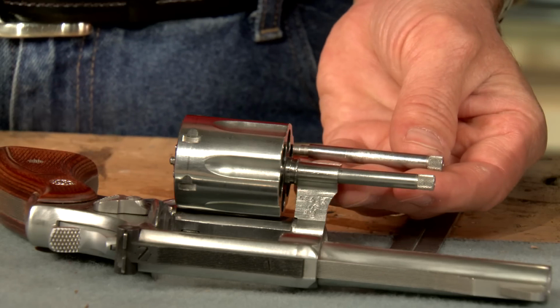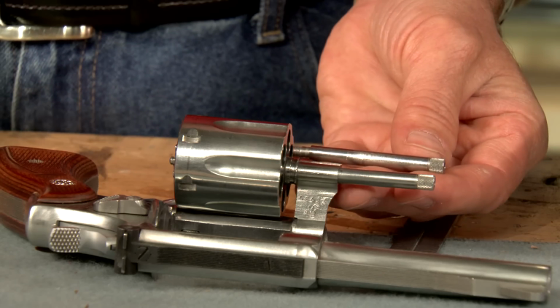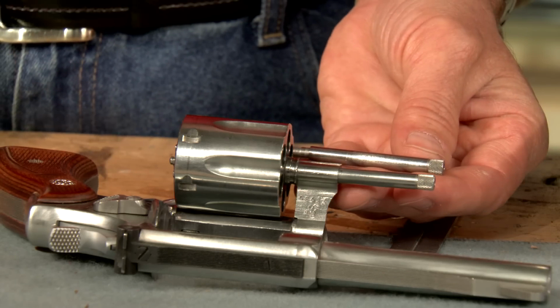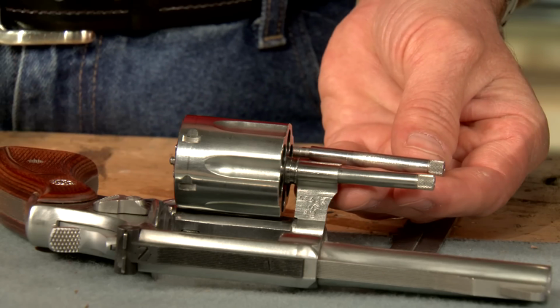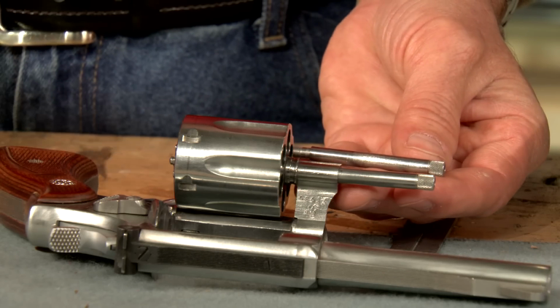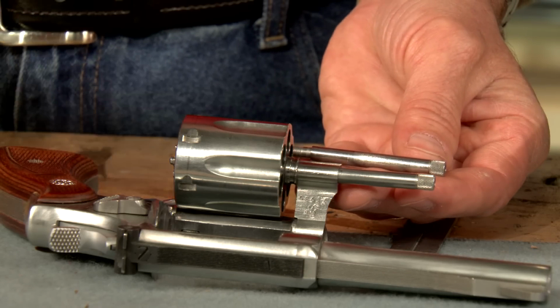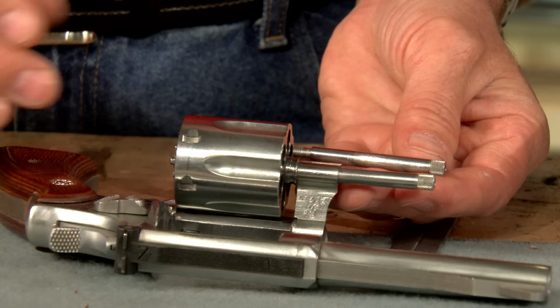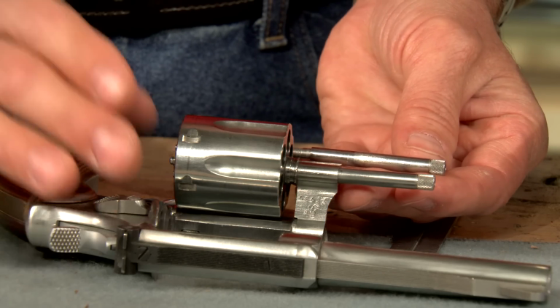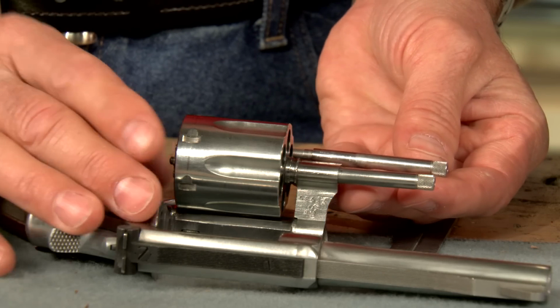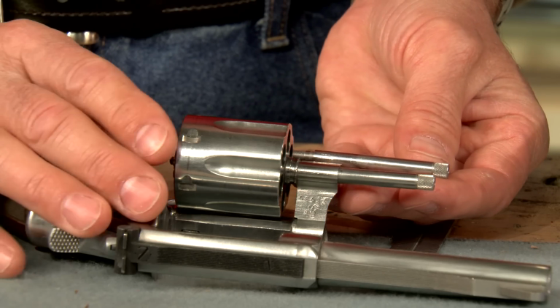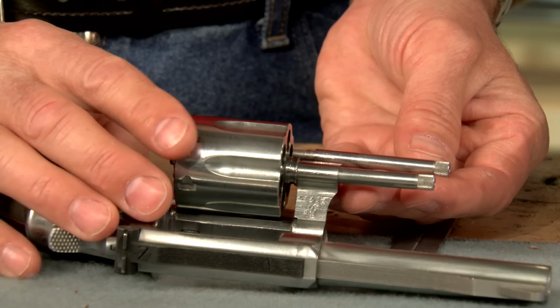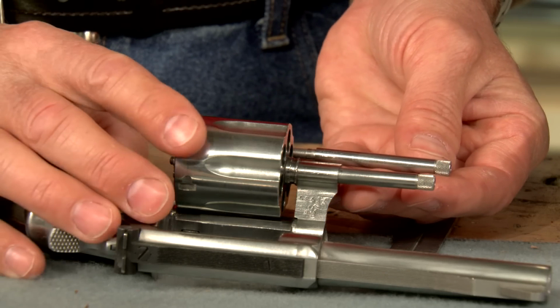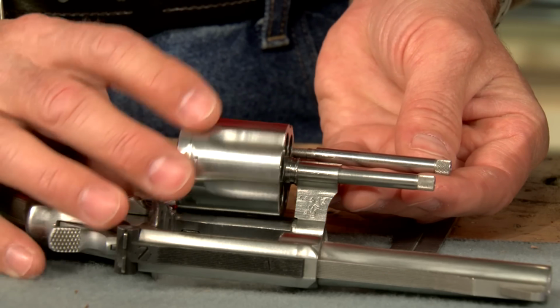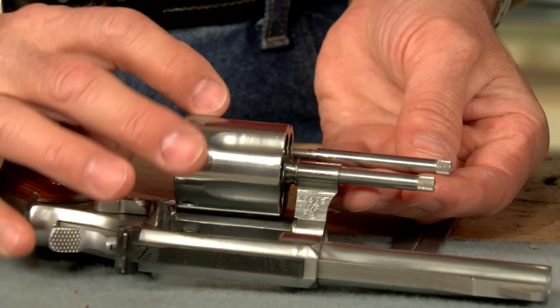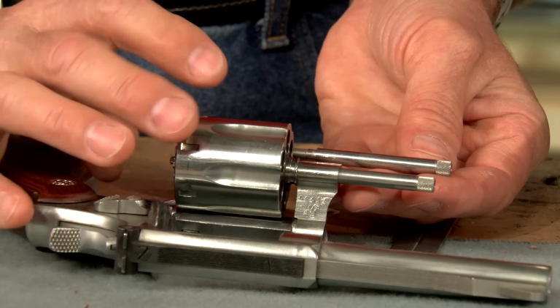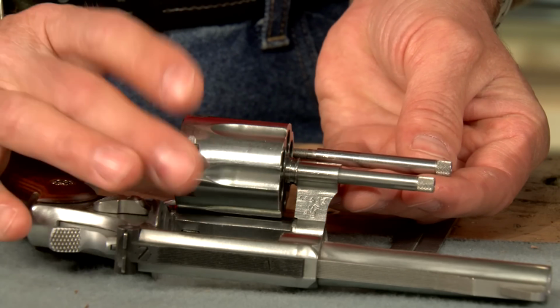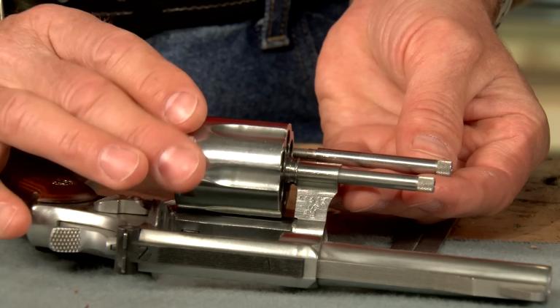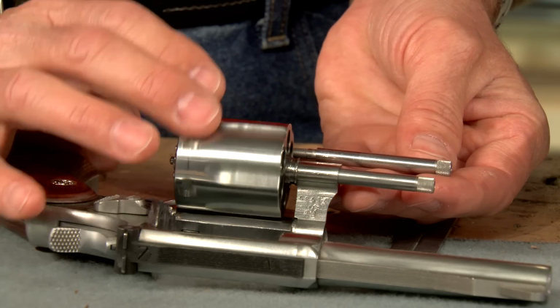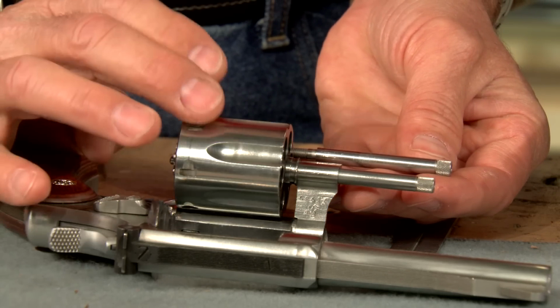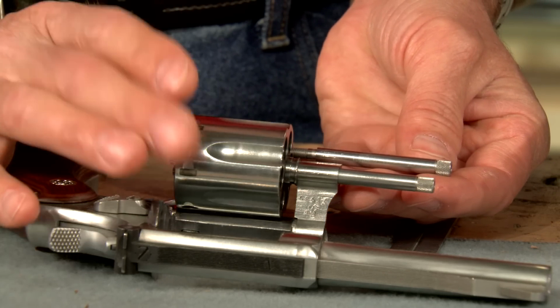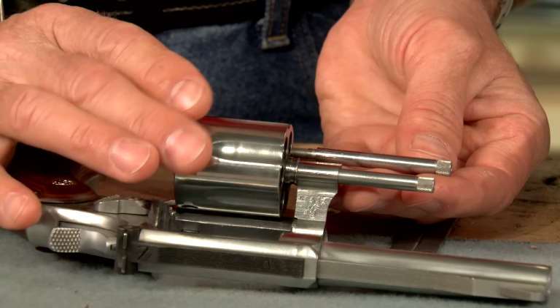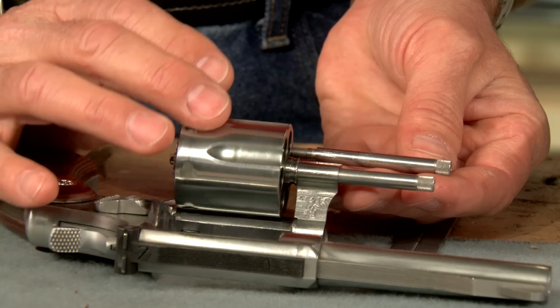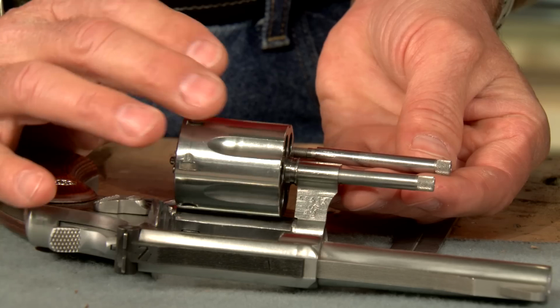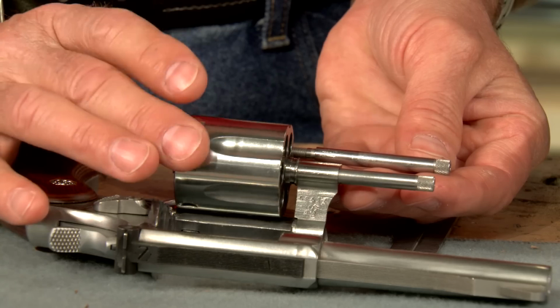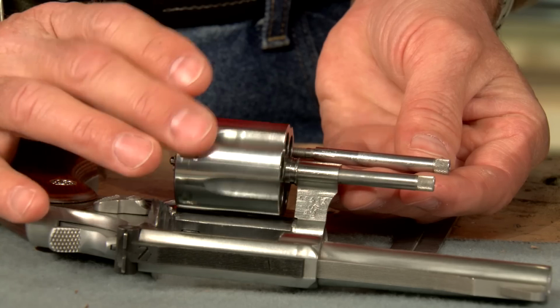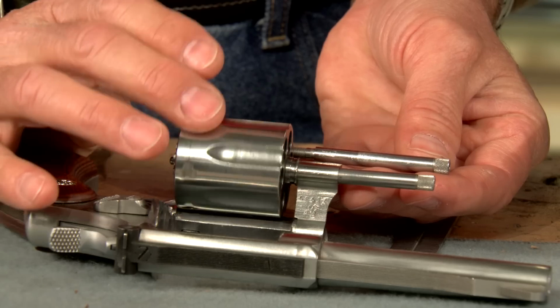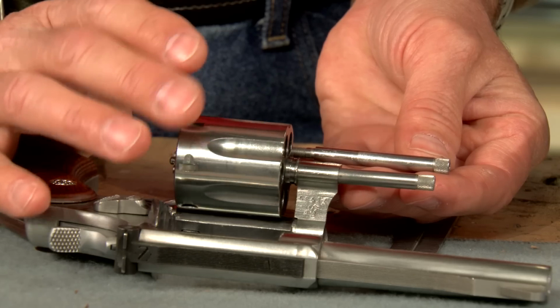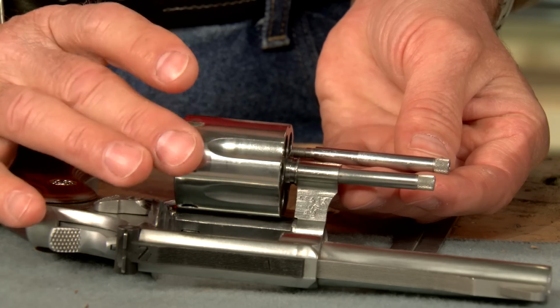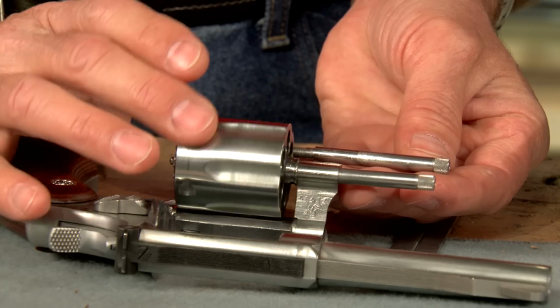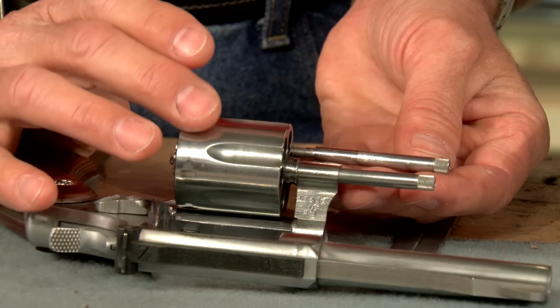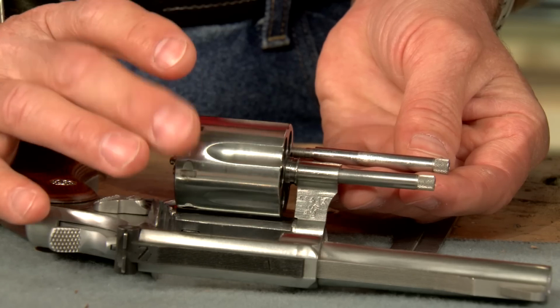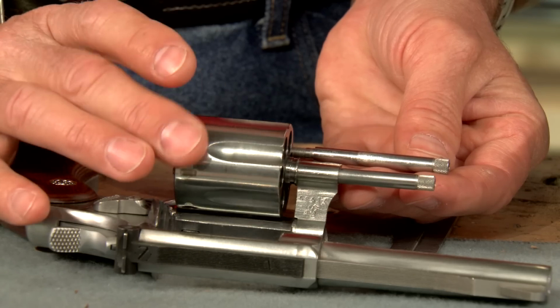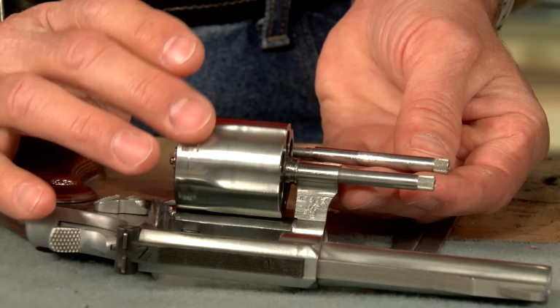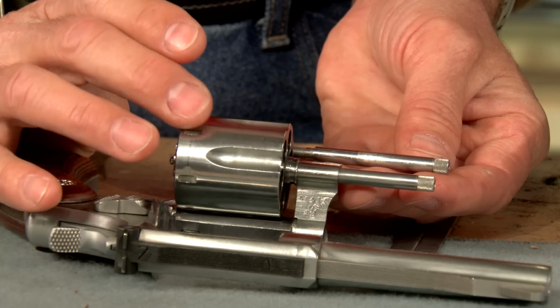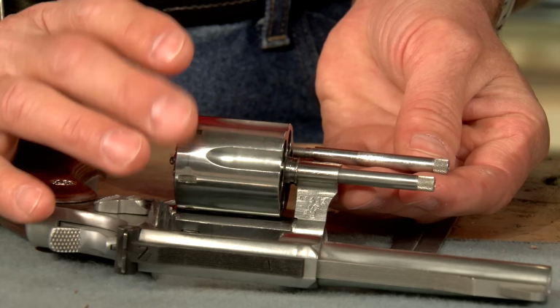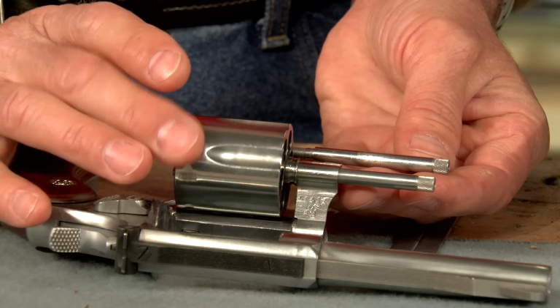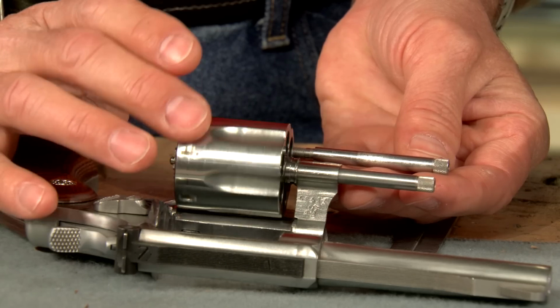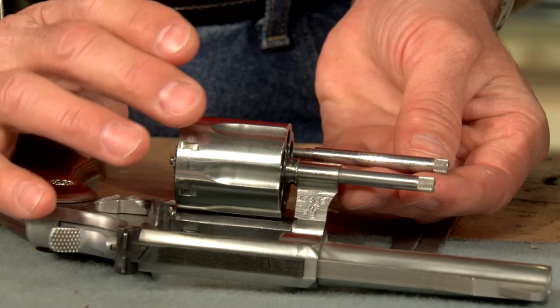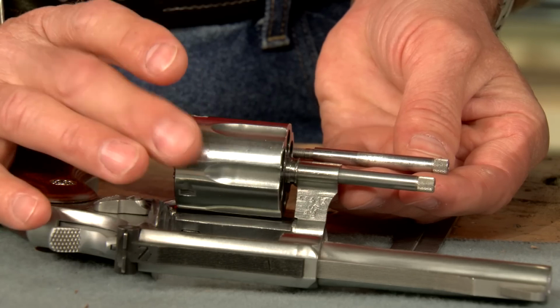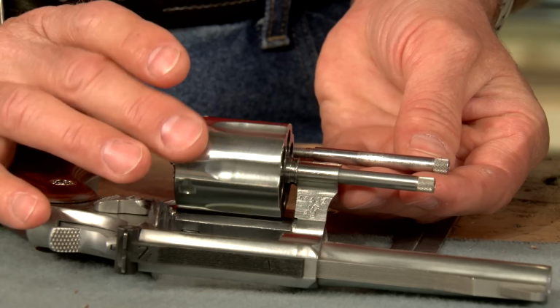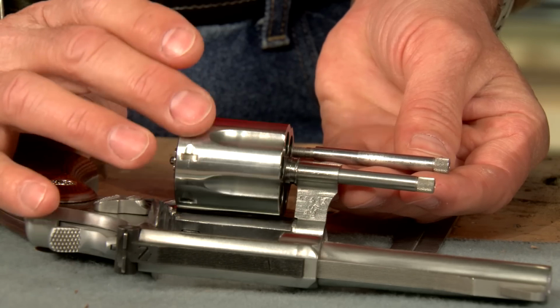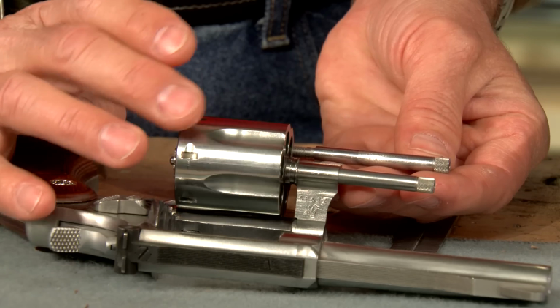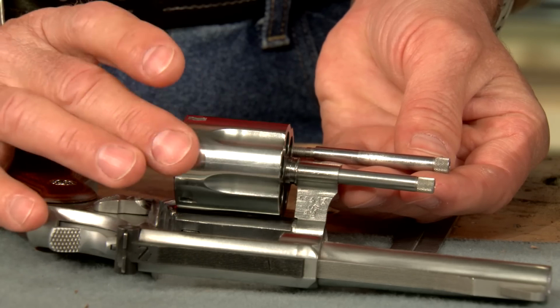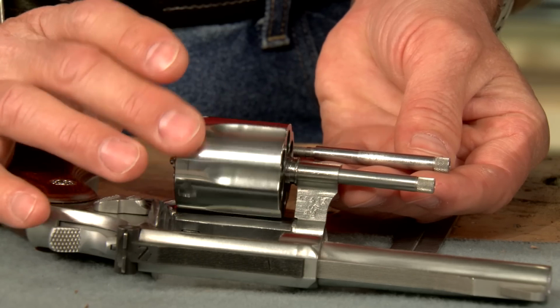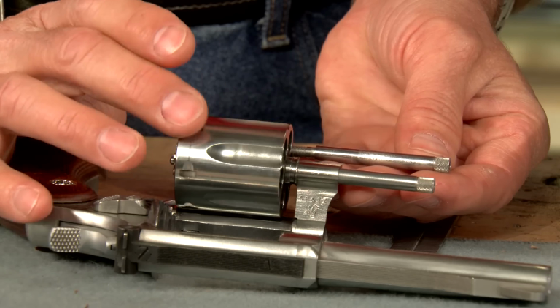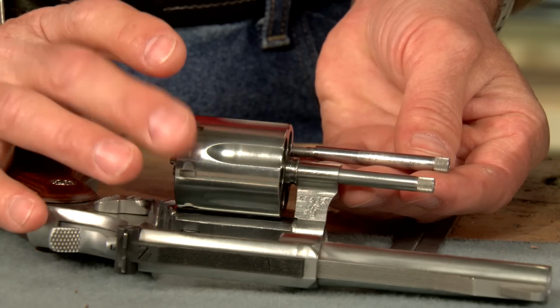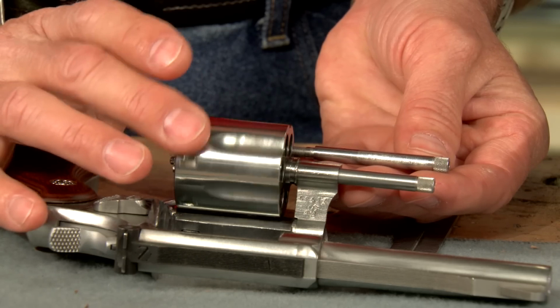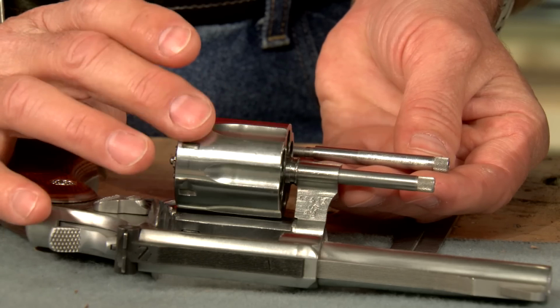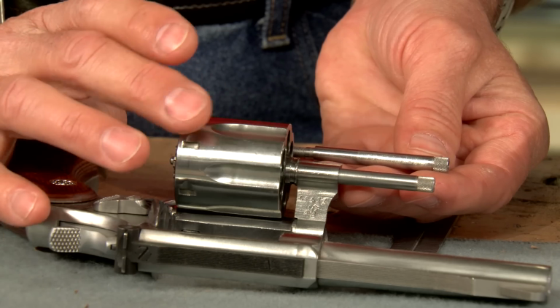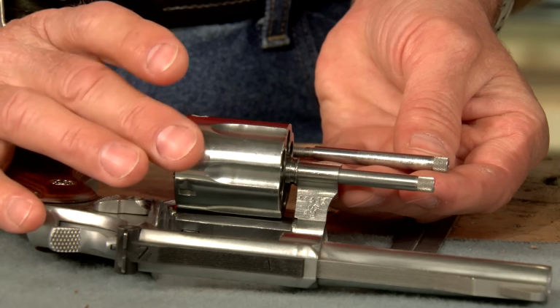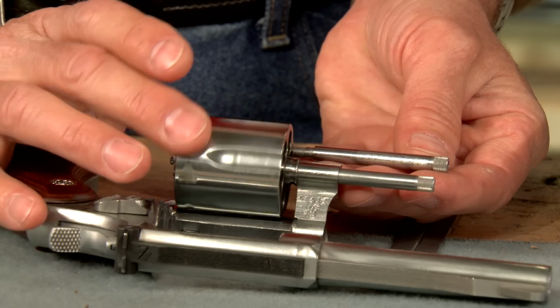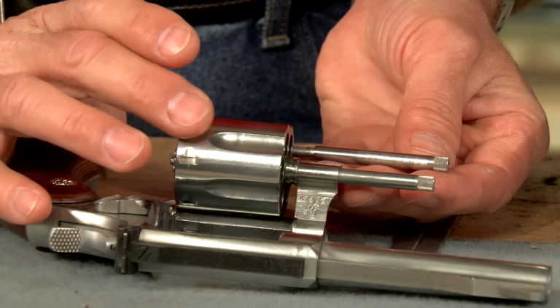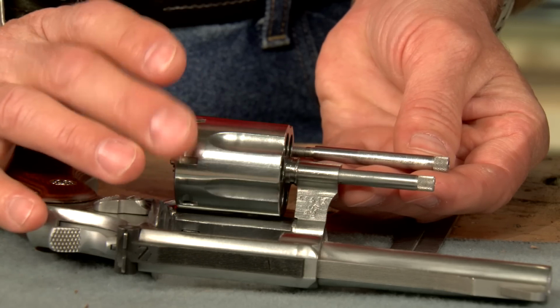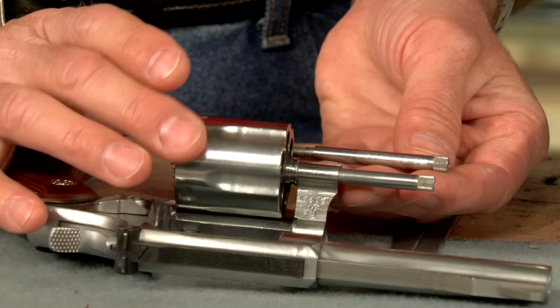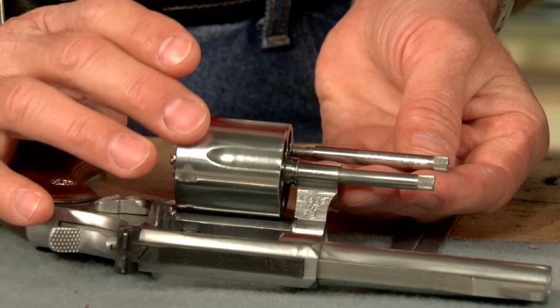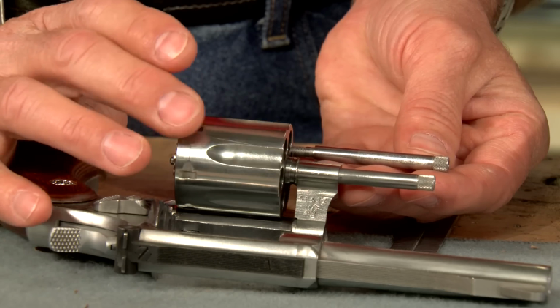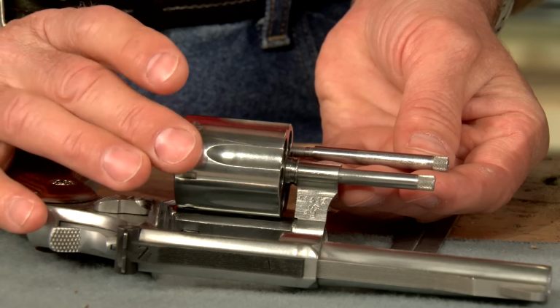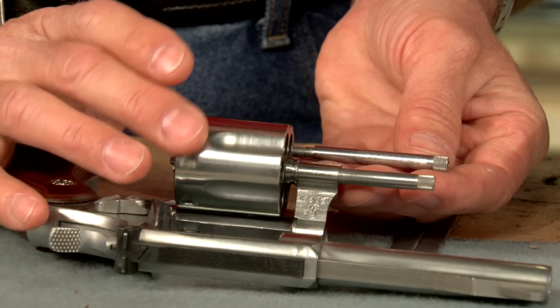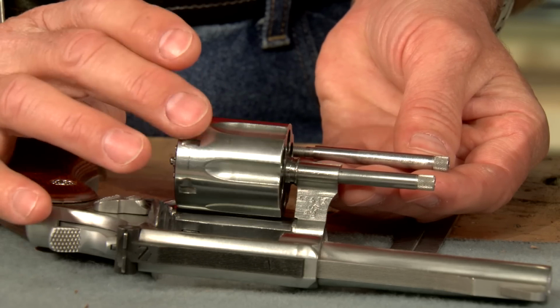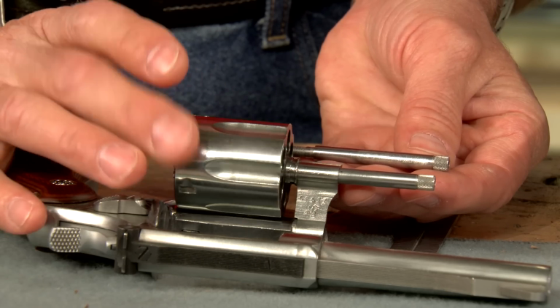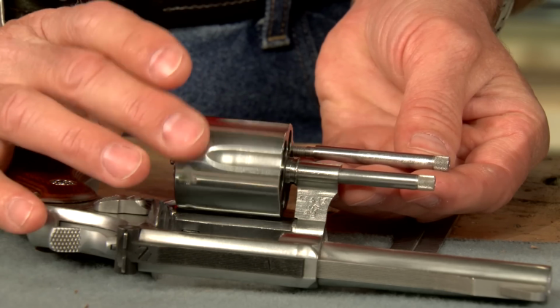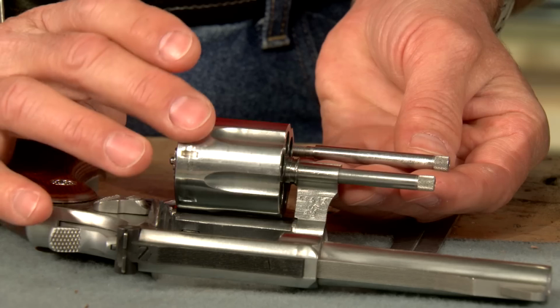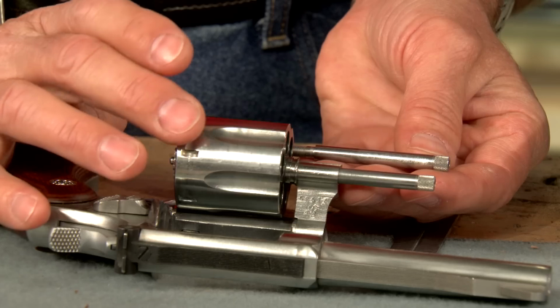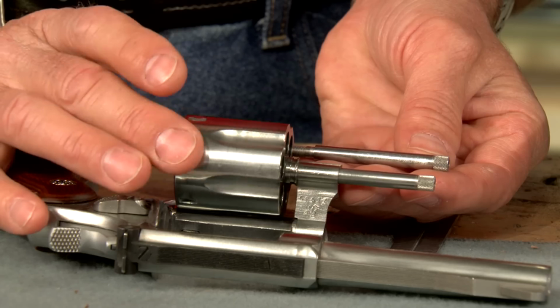A quick fix is to simply replace it with a new one. However, a bent rod can easily be straightened.